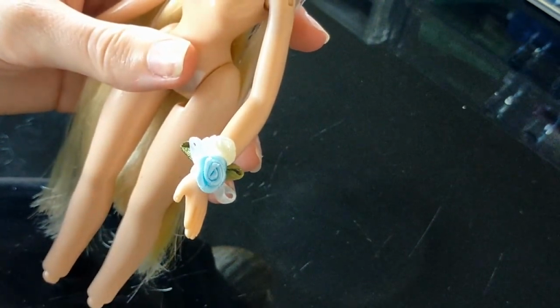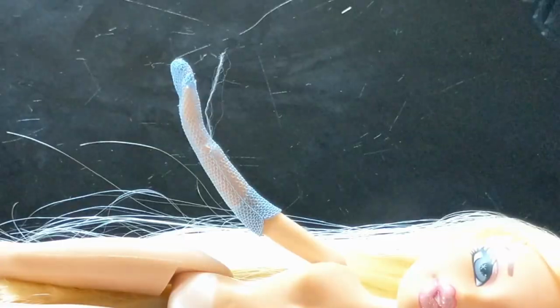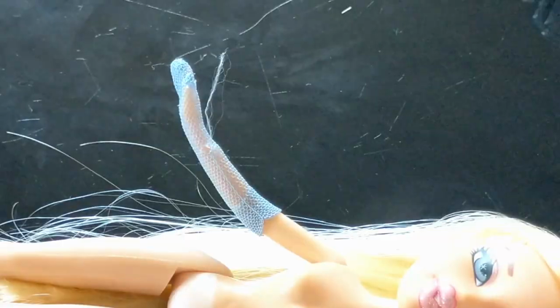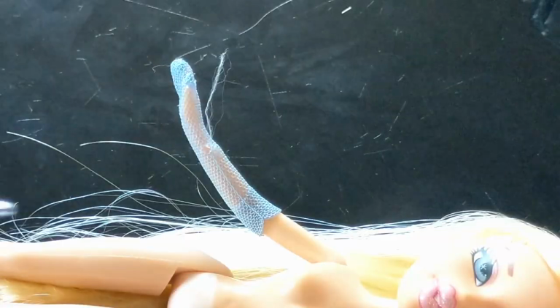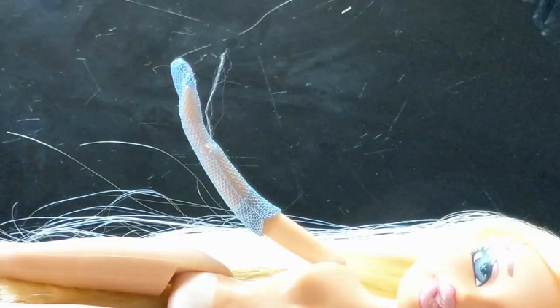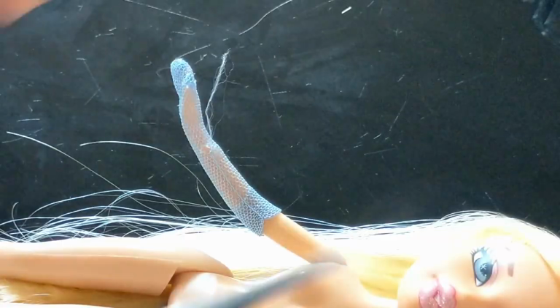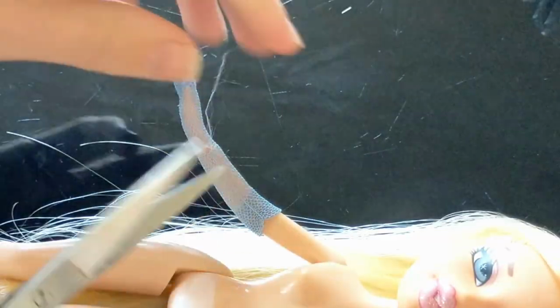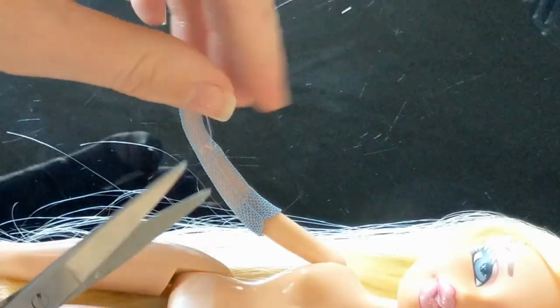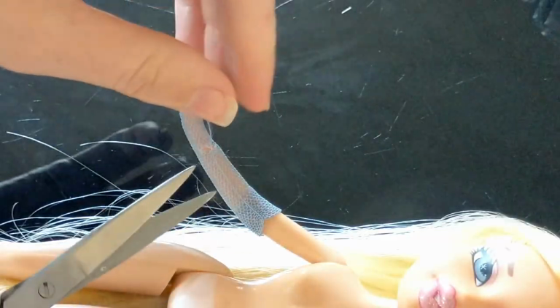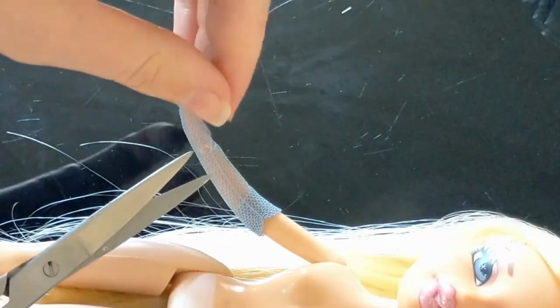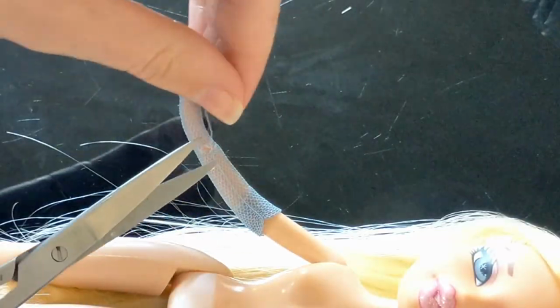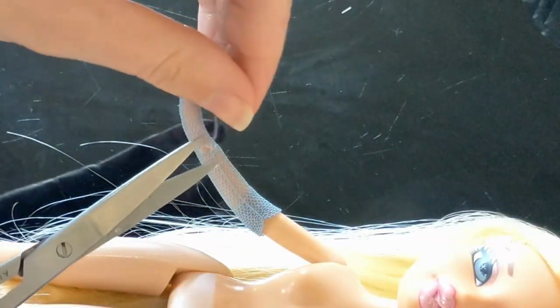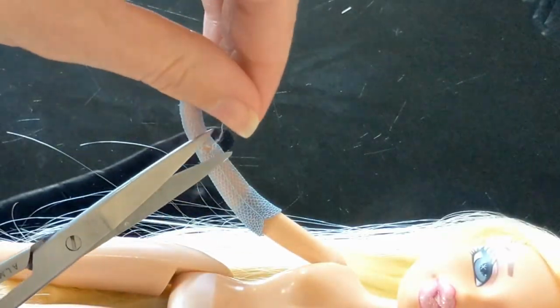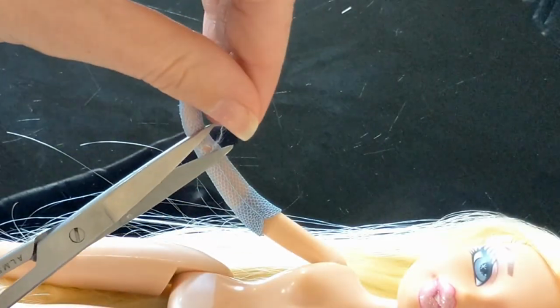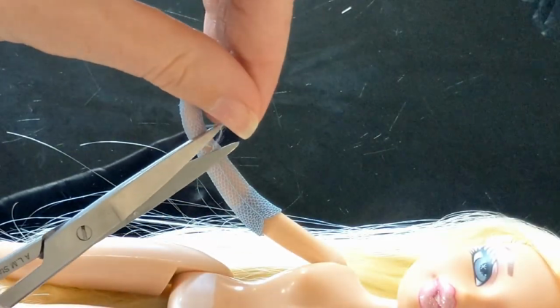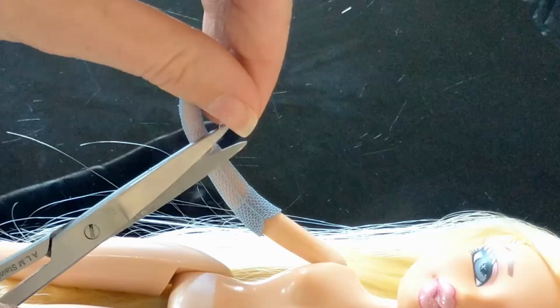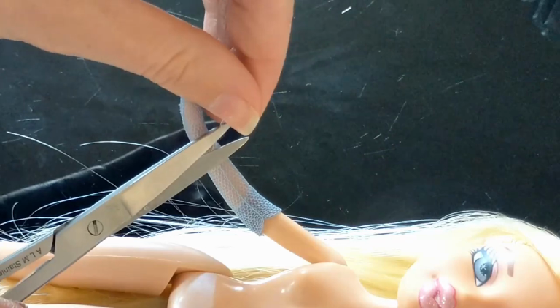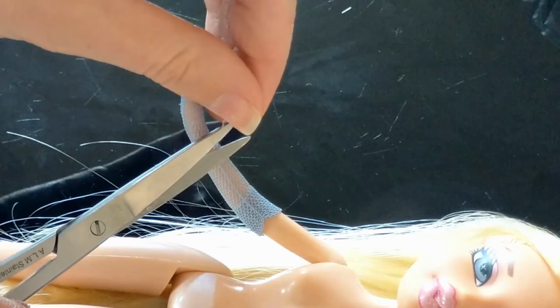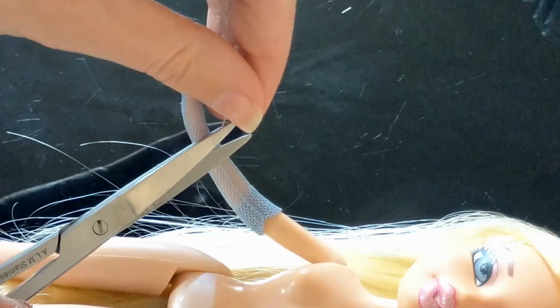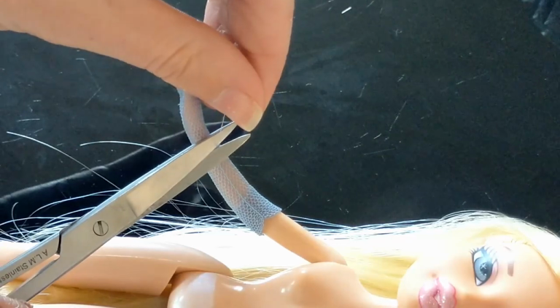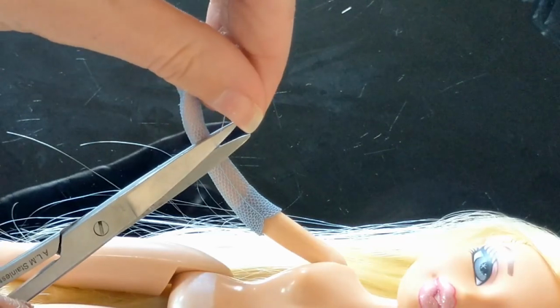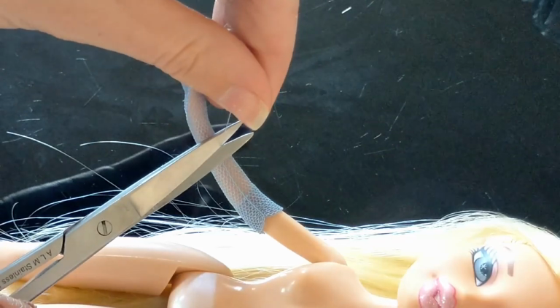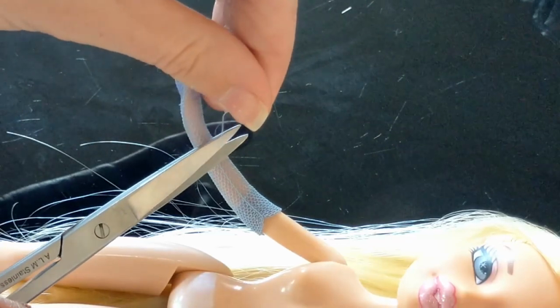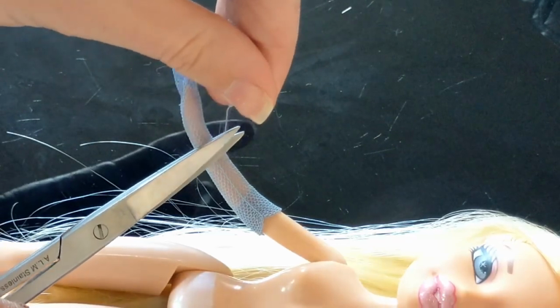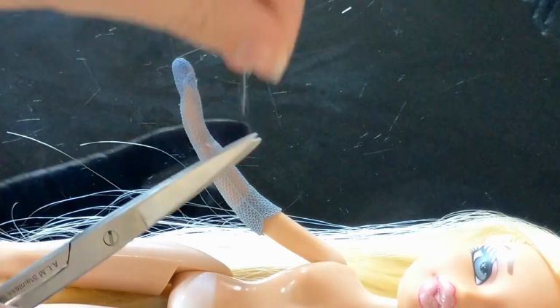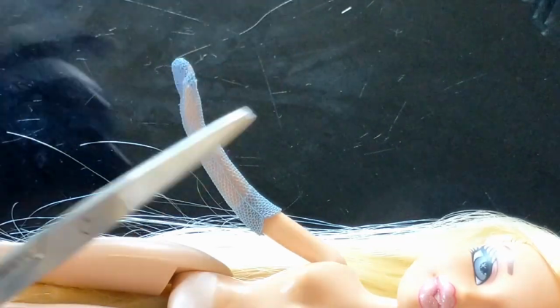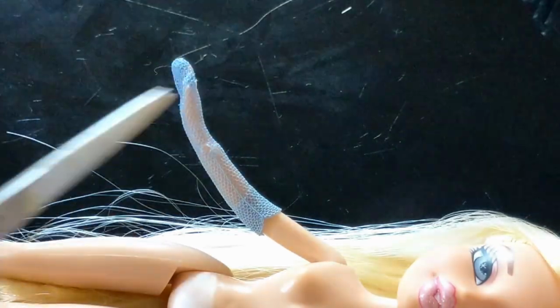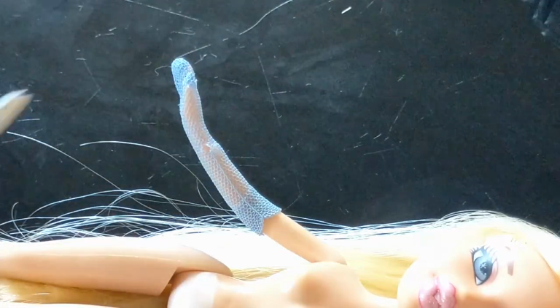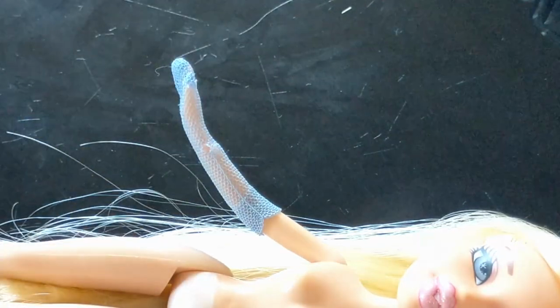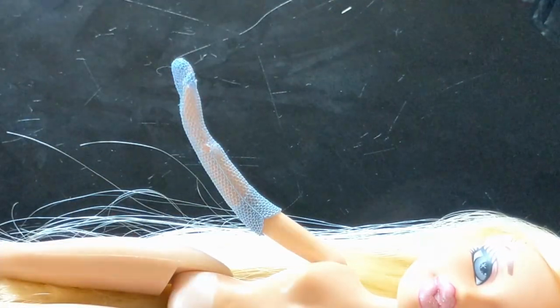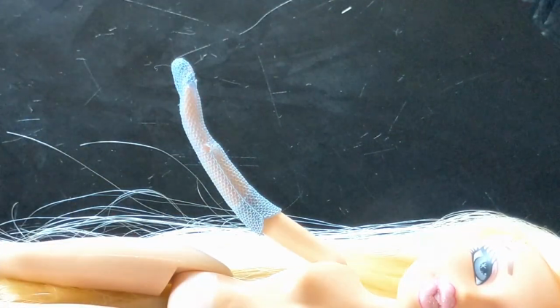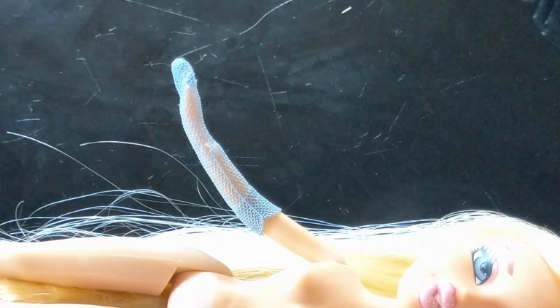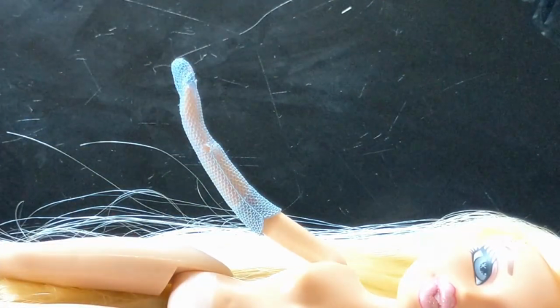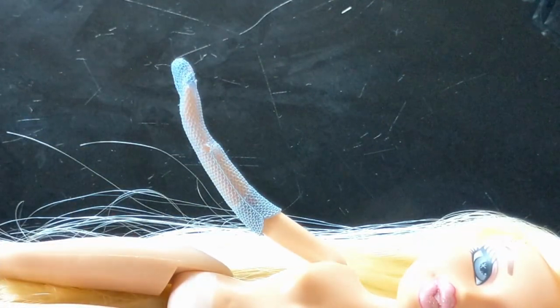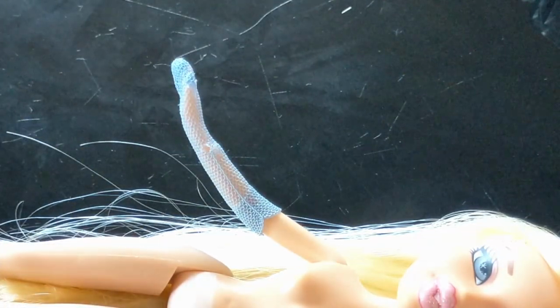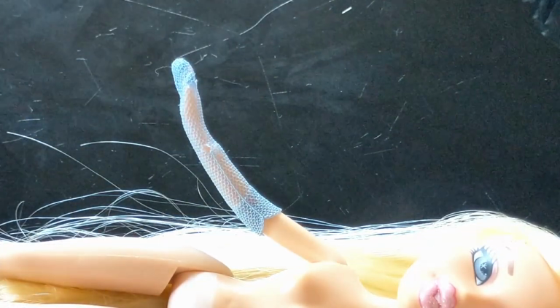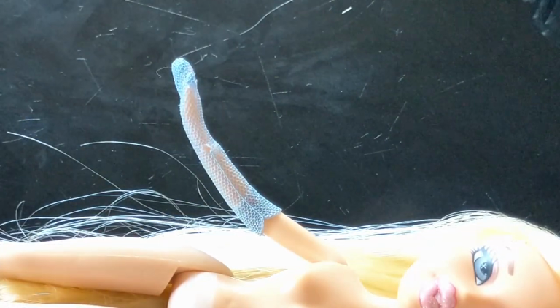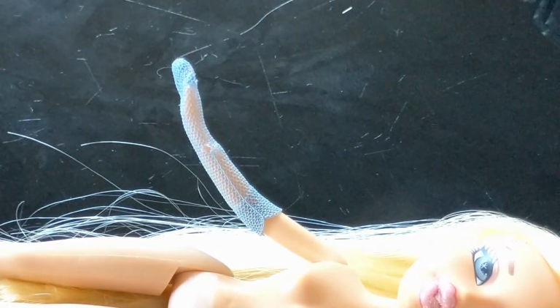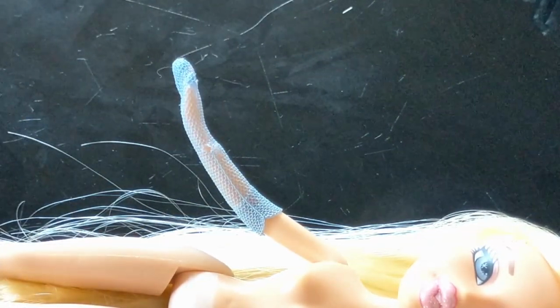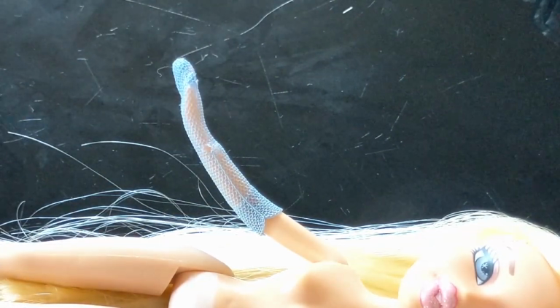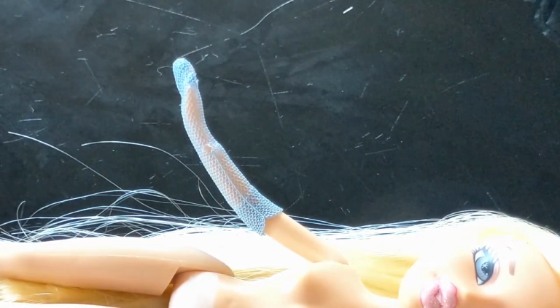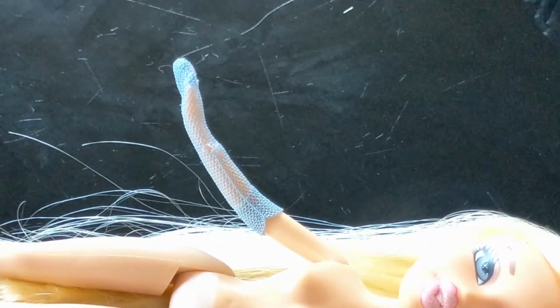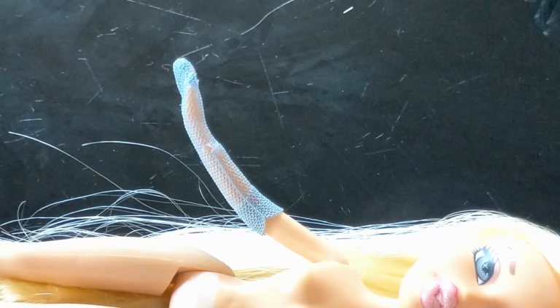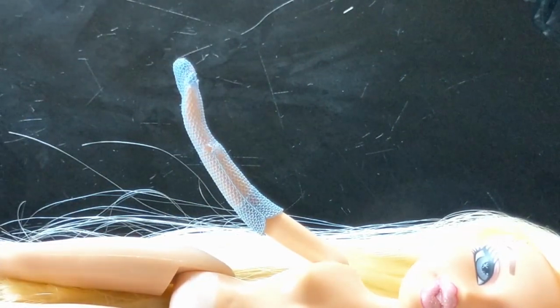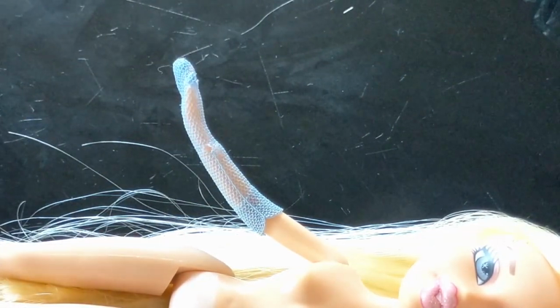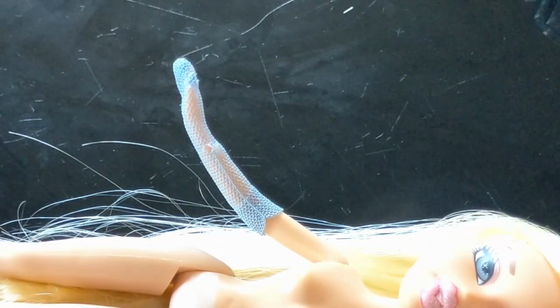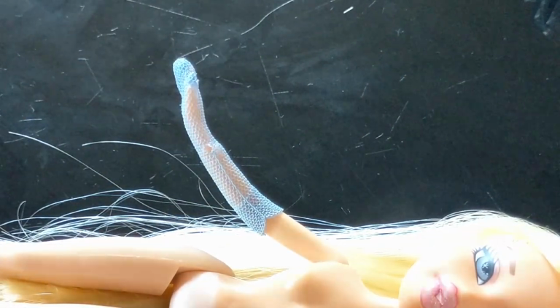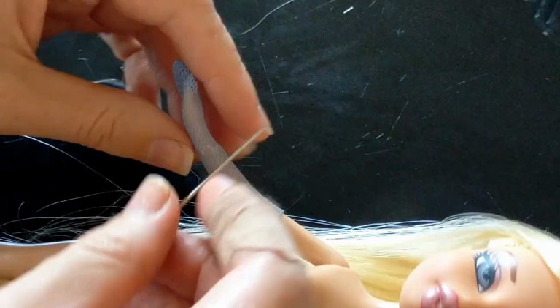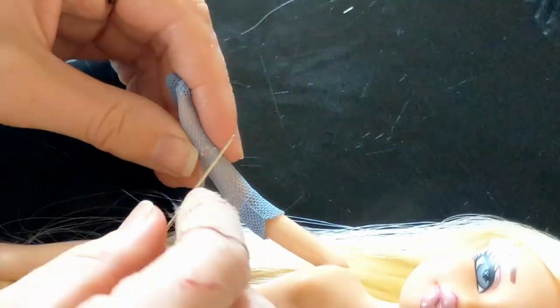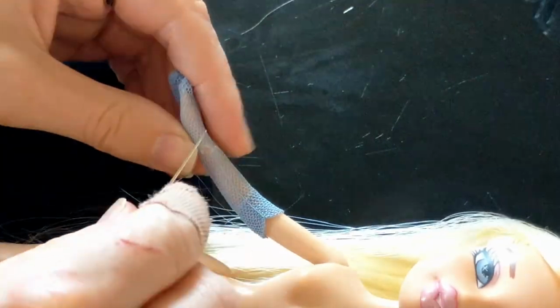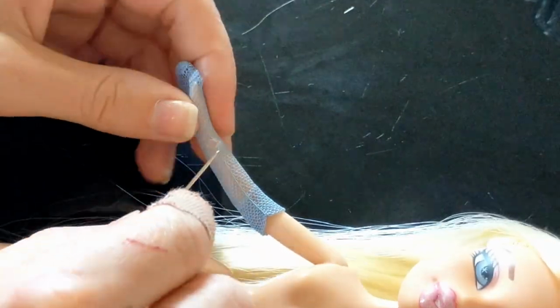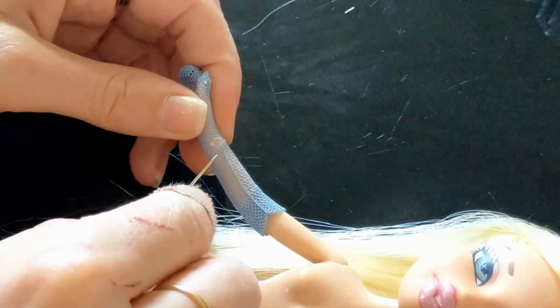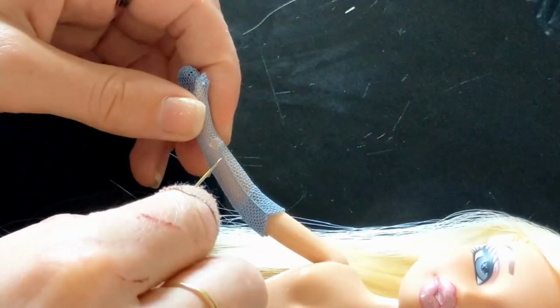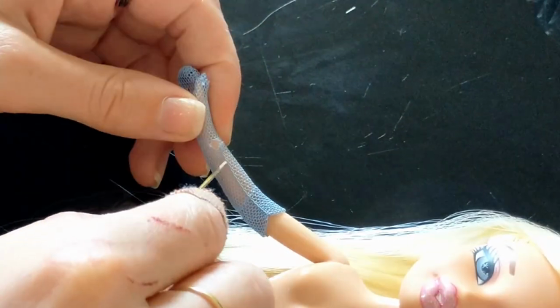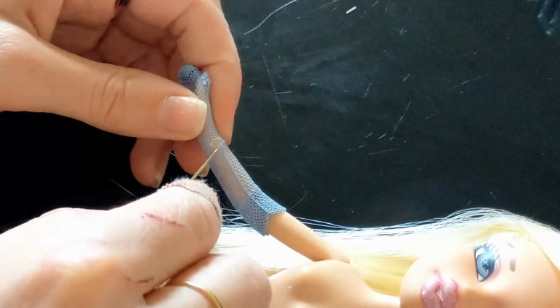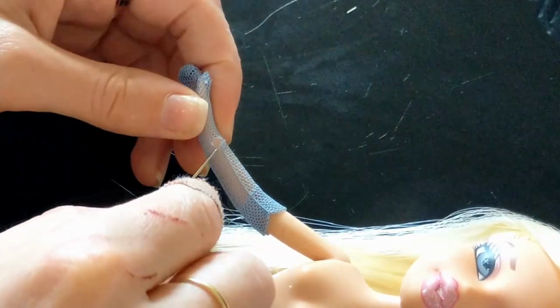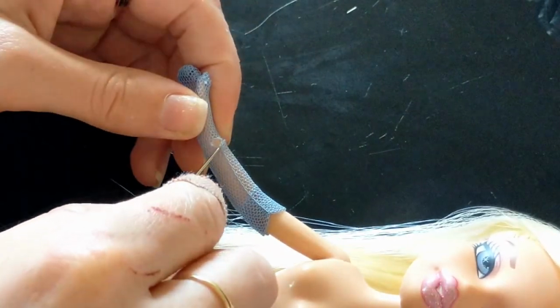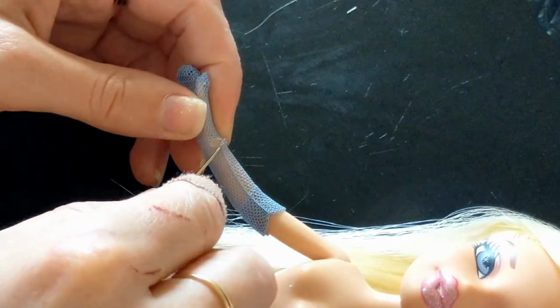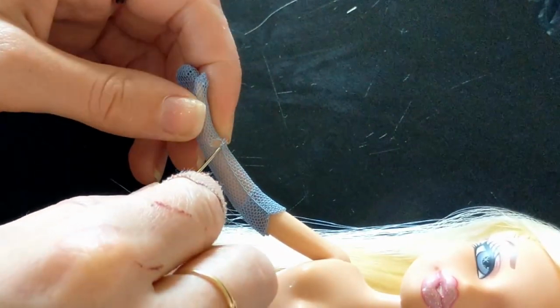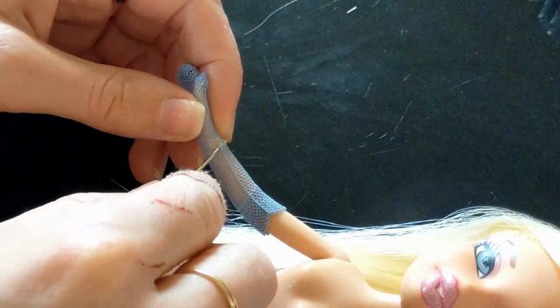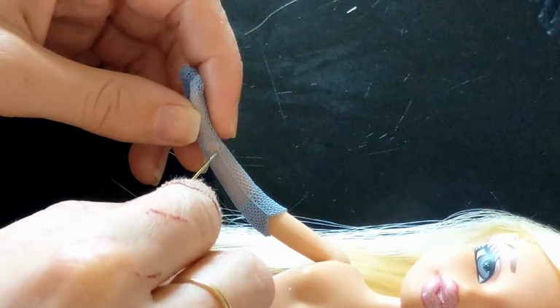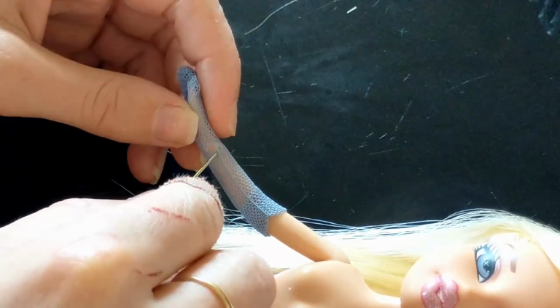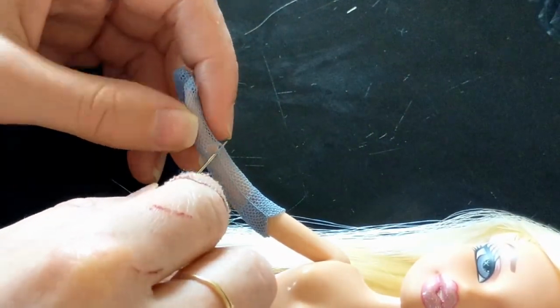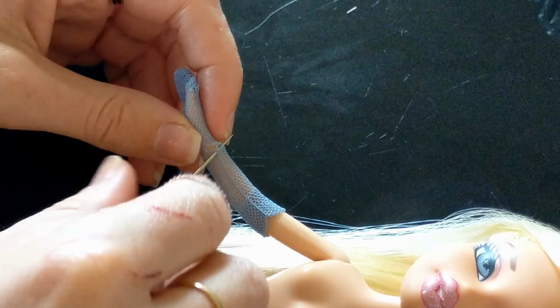I was lucky that she came with her original gloves. One does have a small hole in it, but that's fine — I just cut the loose thread off and stitched the hole closed with a matching thread color.